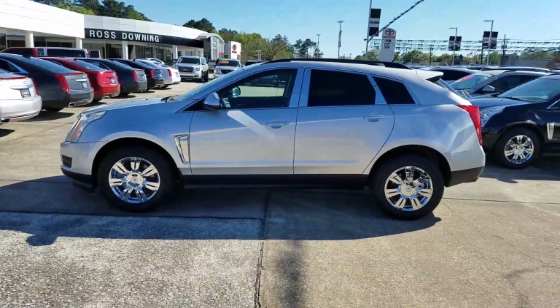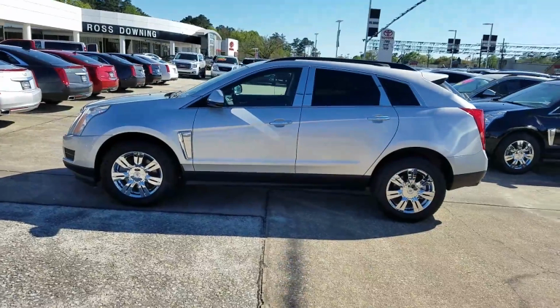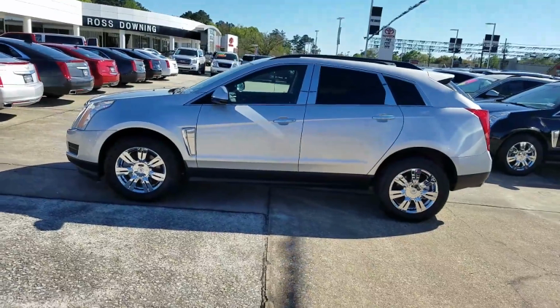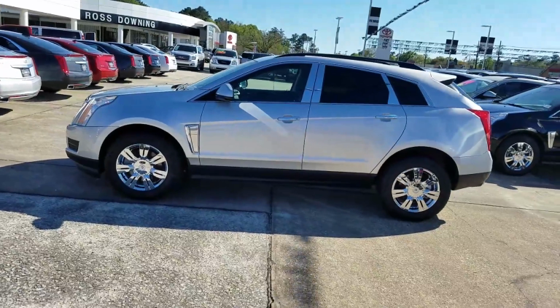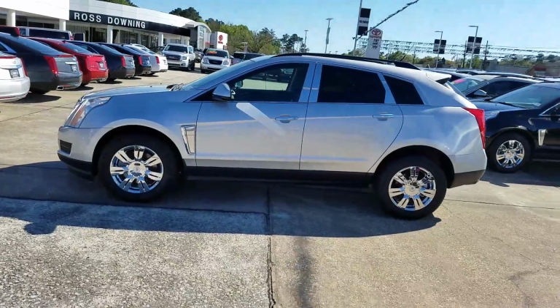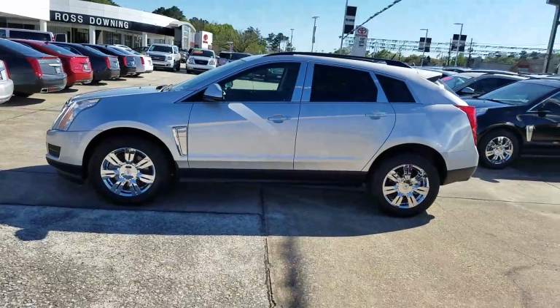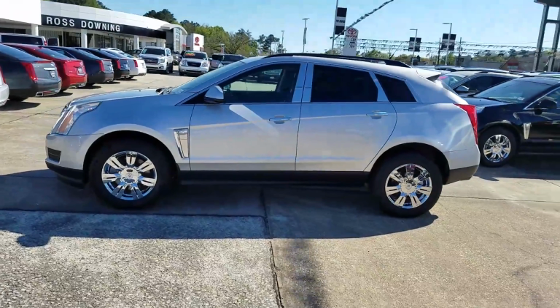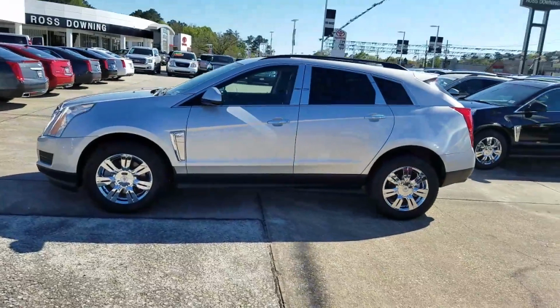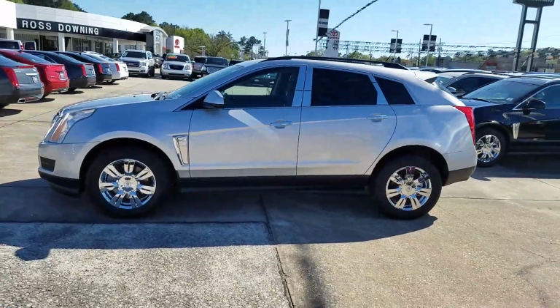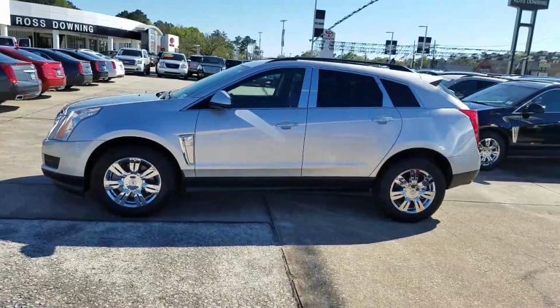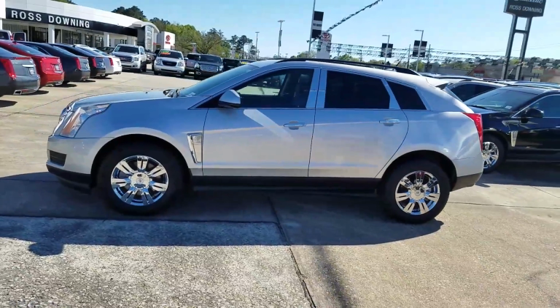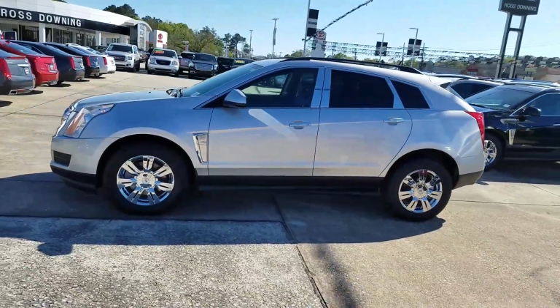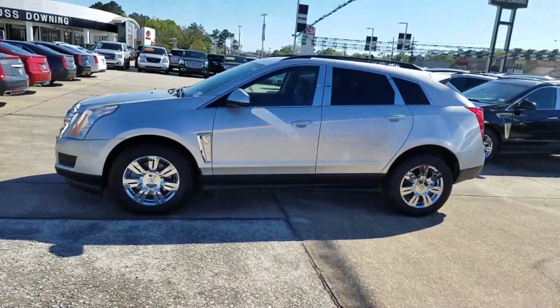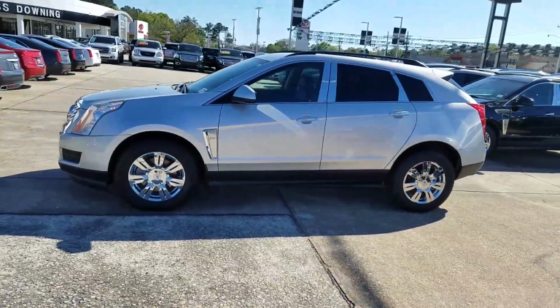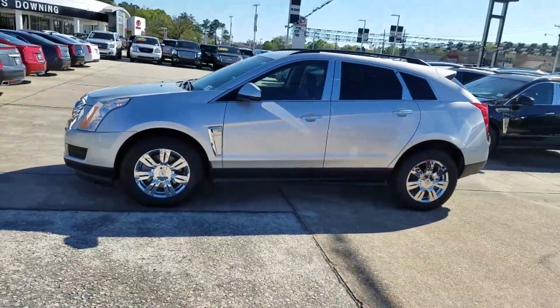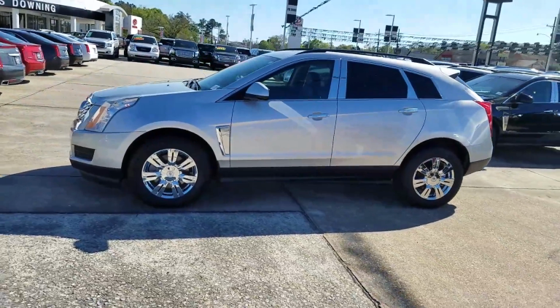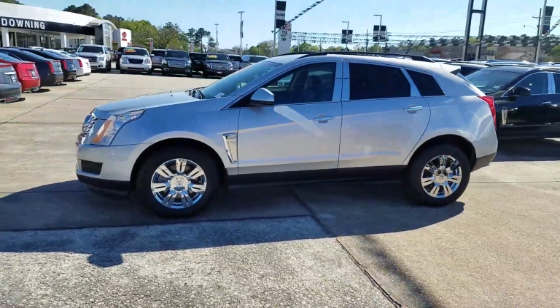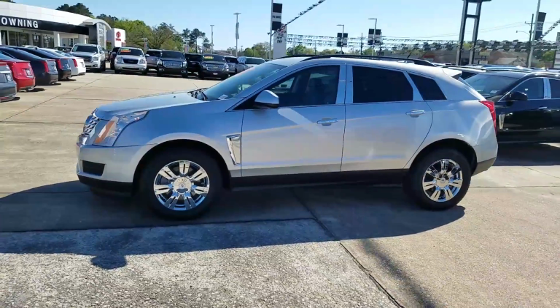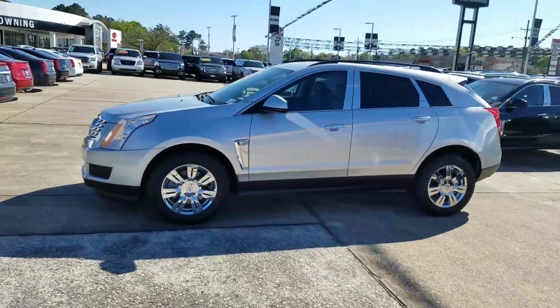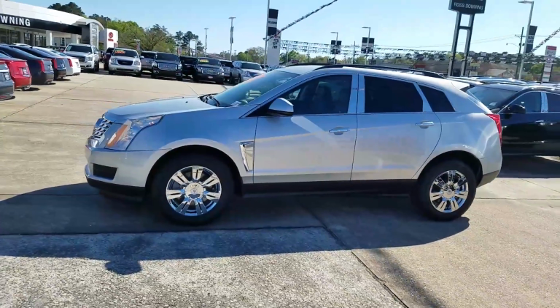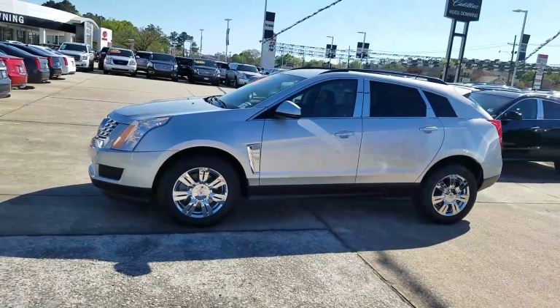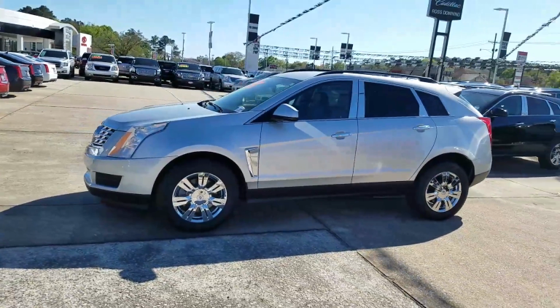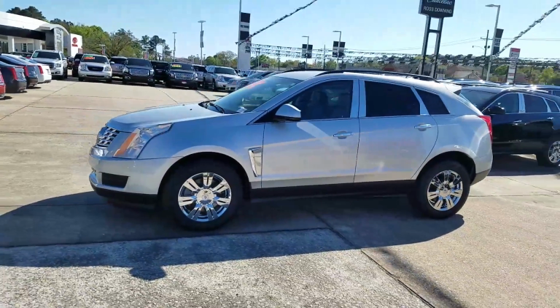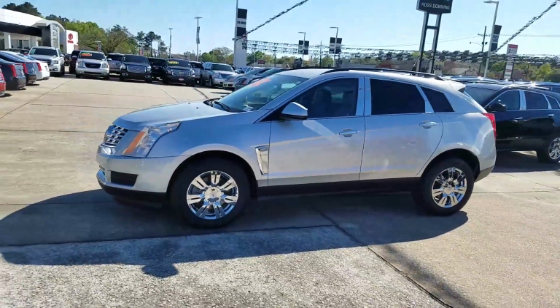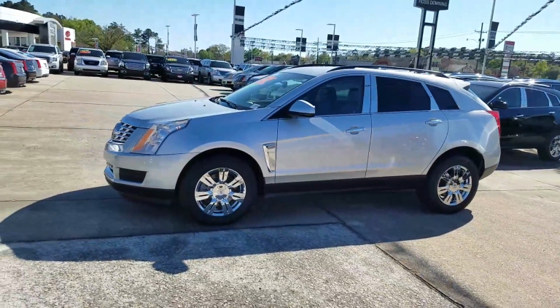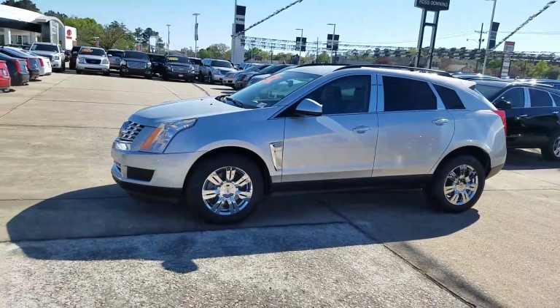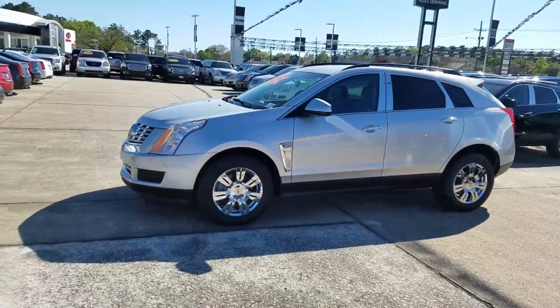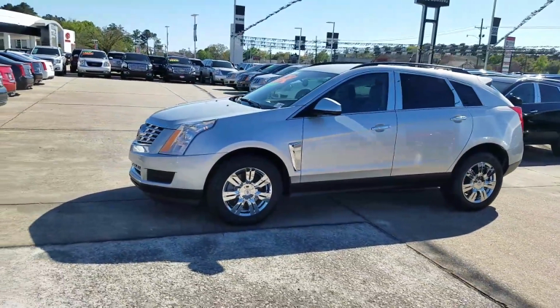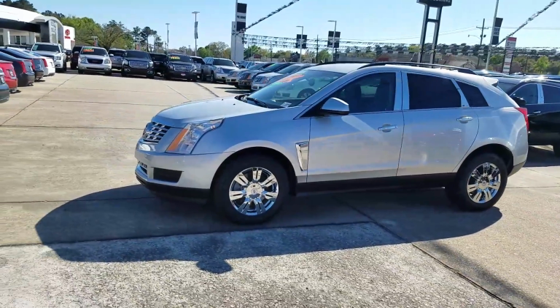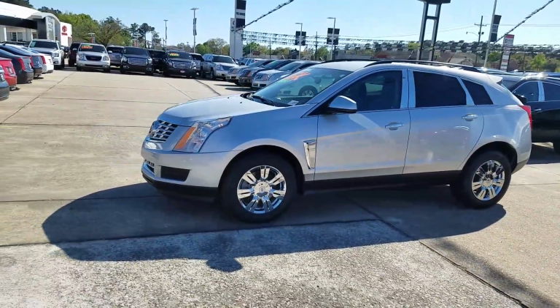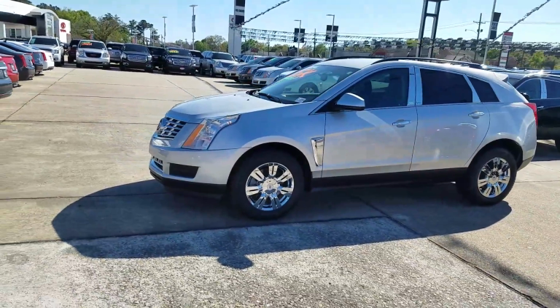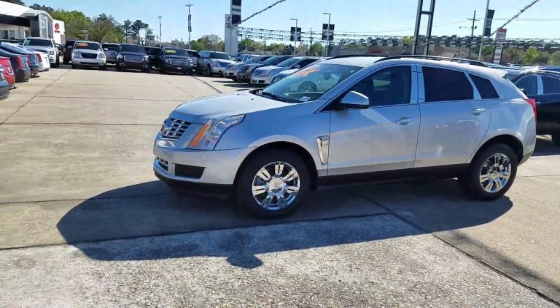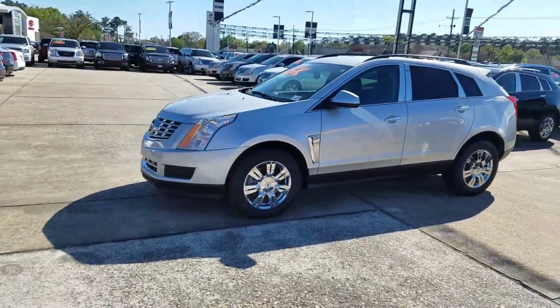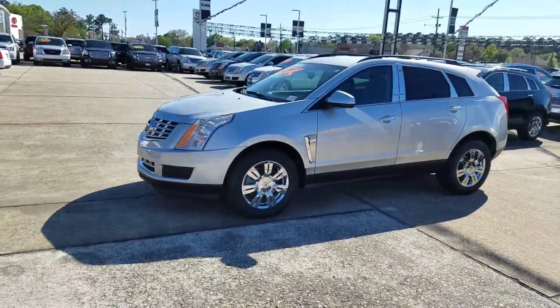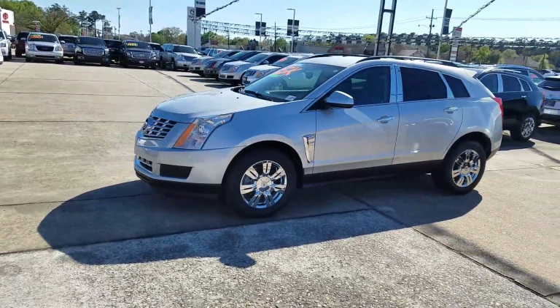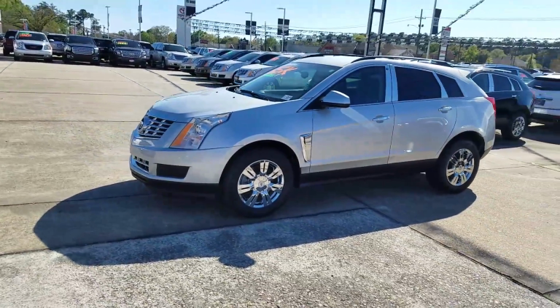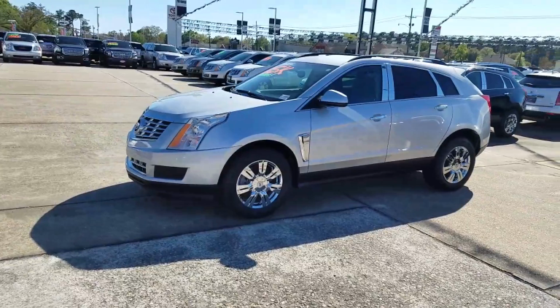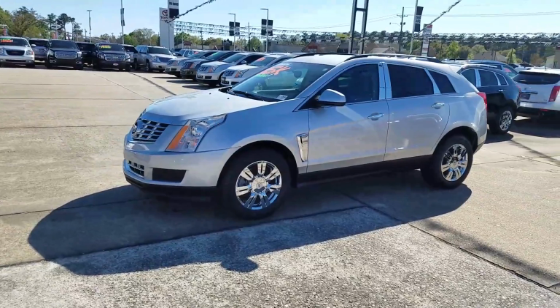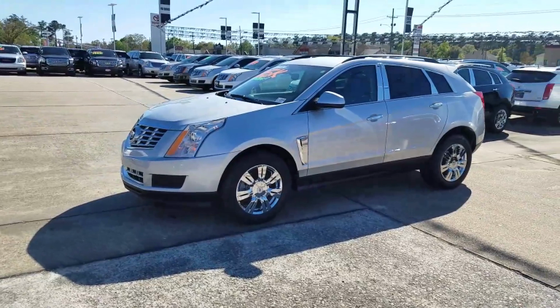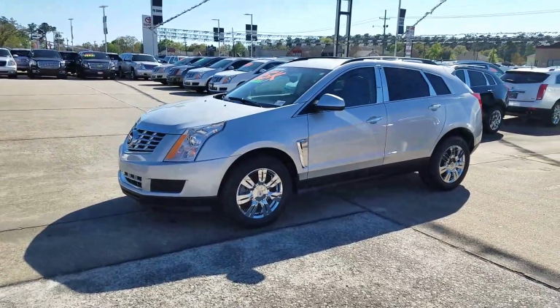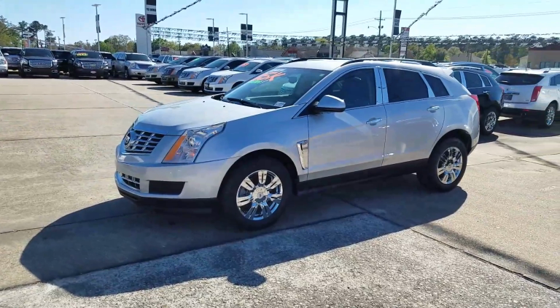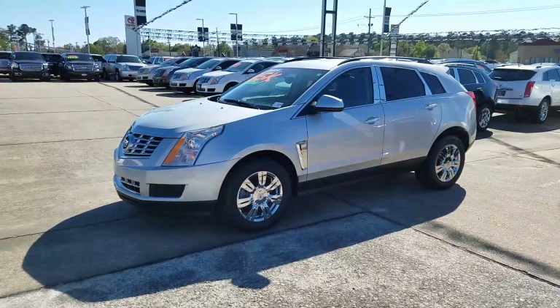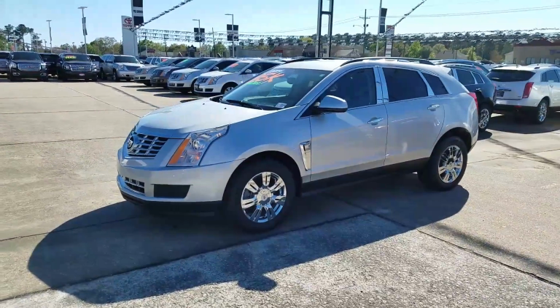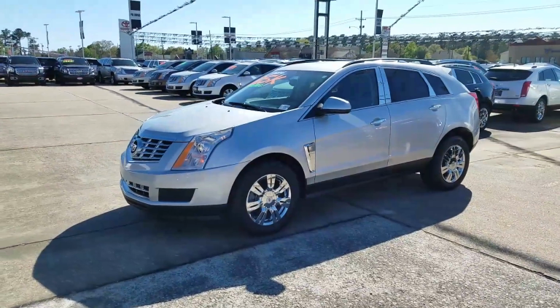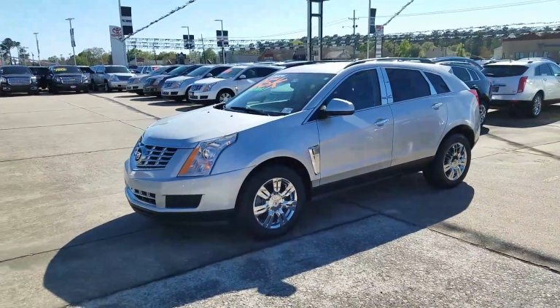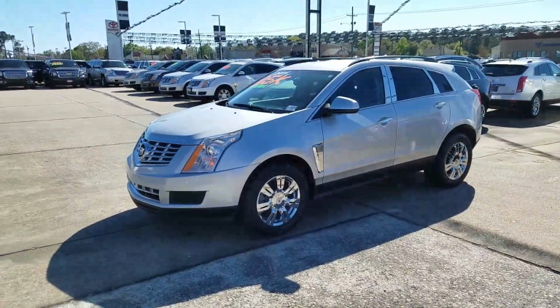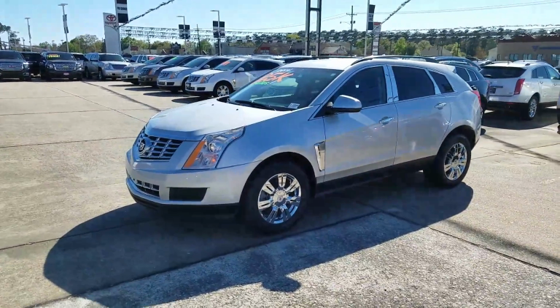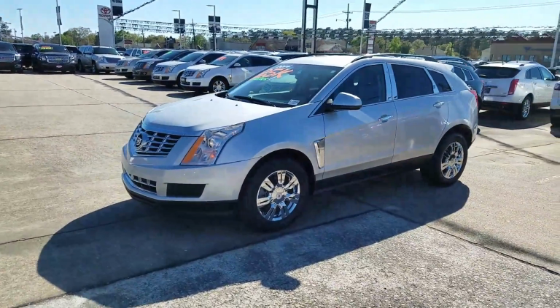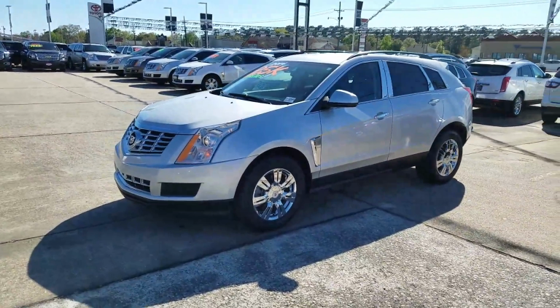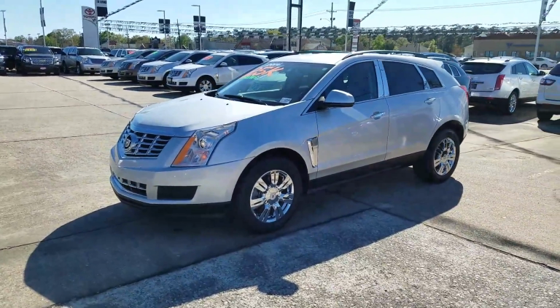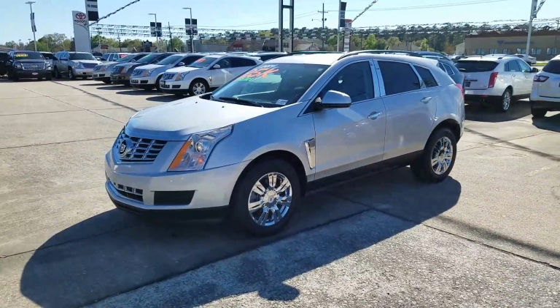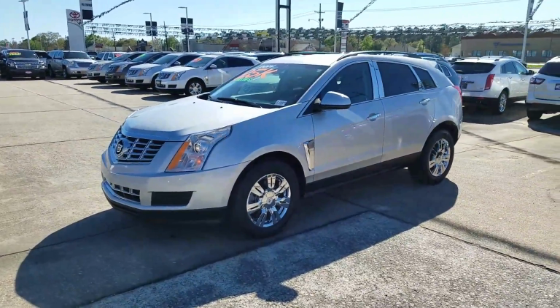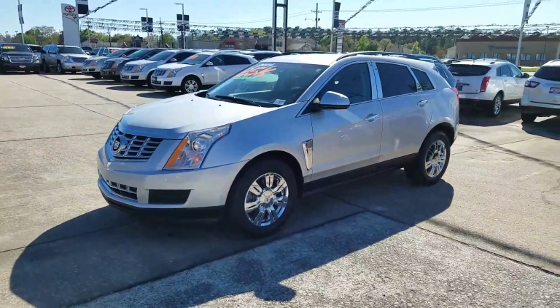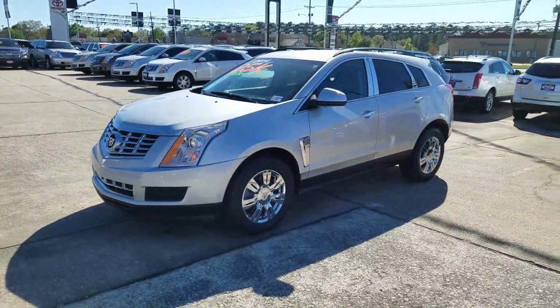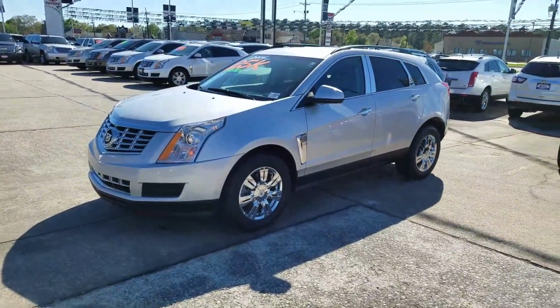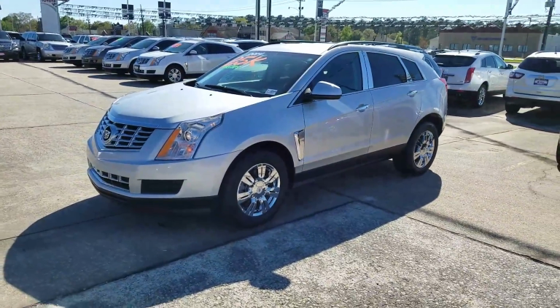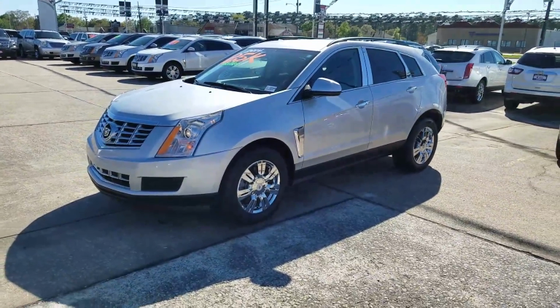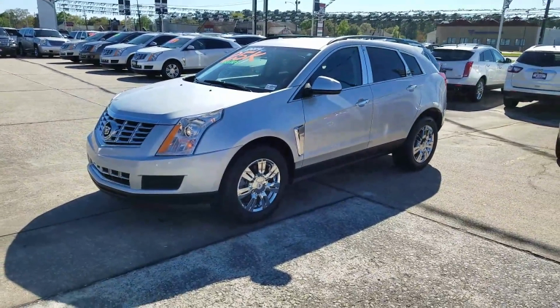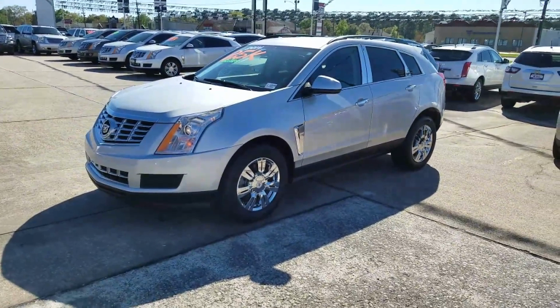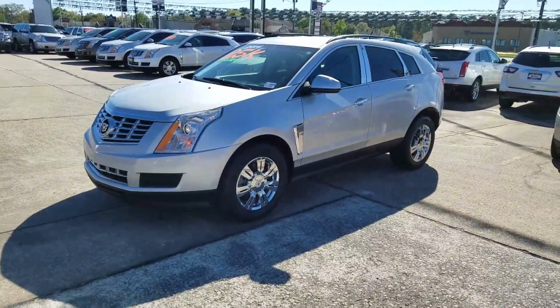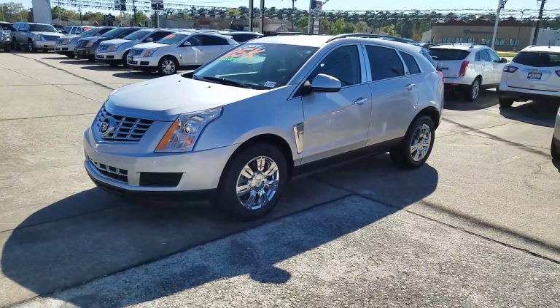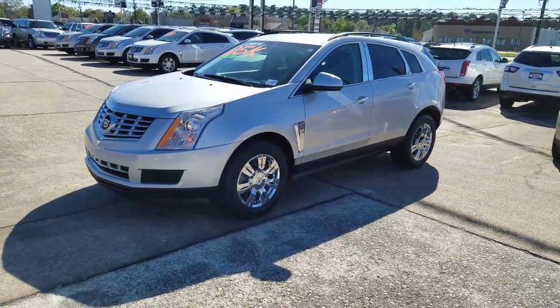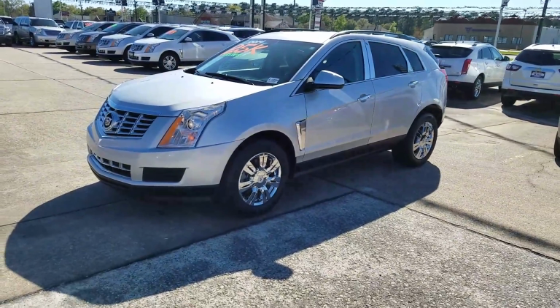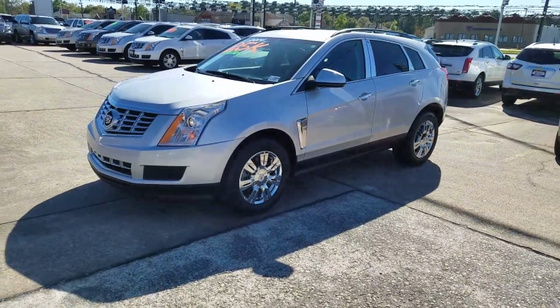Hey Shane, James Davidson here at Ross Downing Cadillac. A little video of this 2014 SRX we've been talking about.